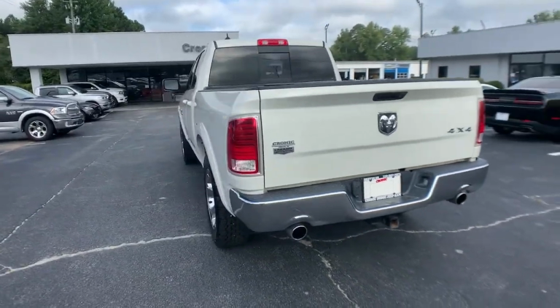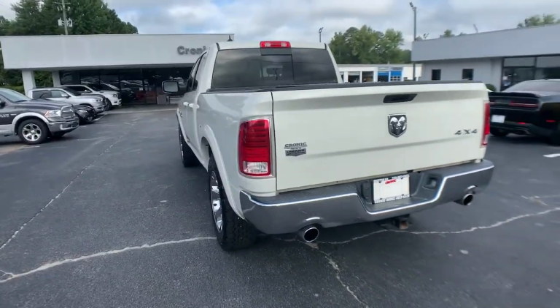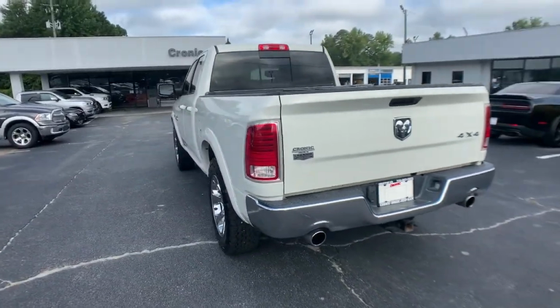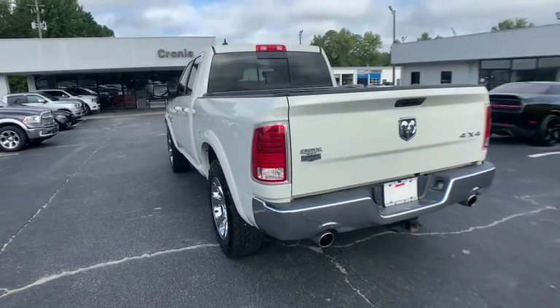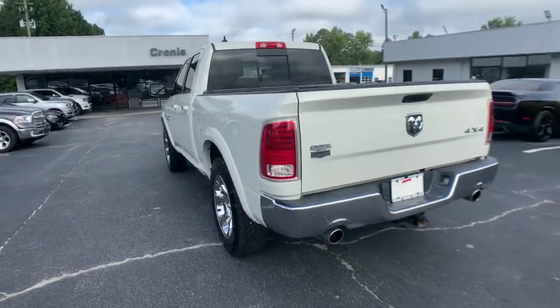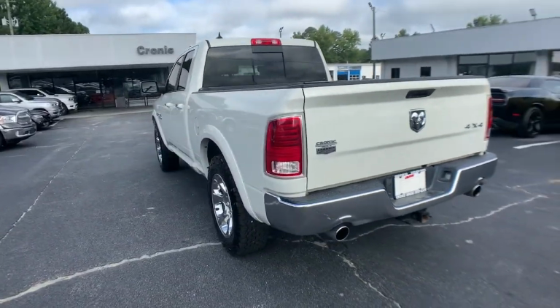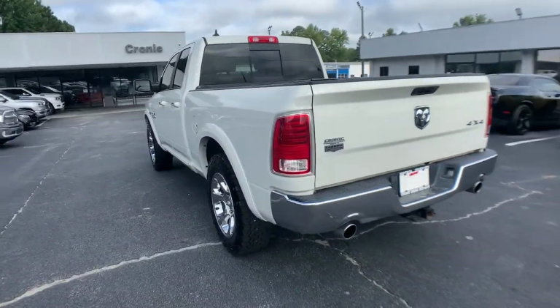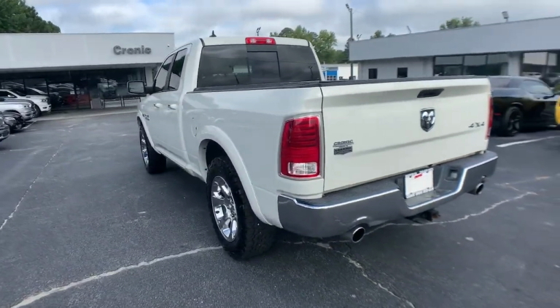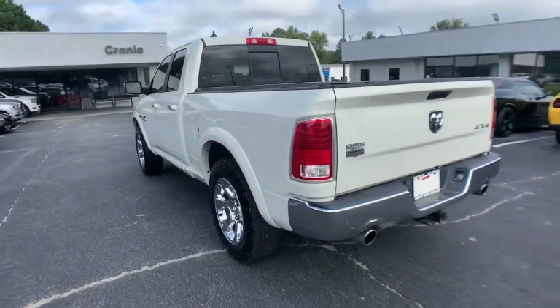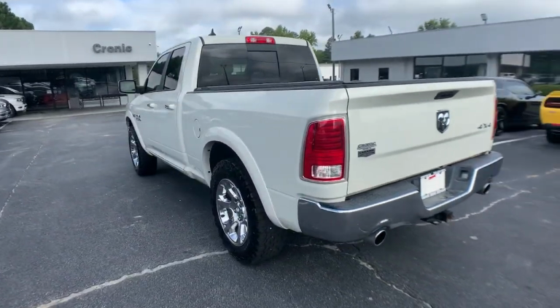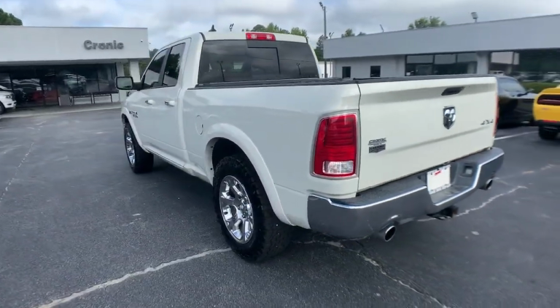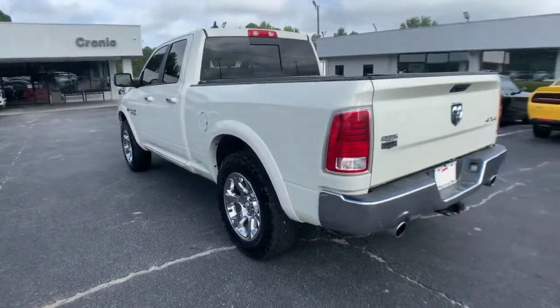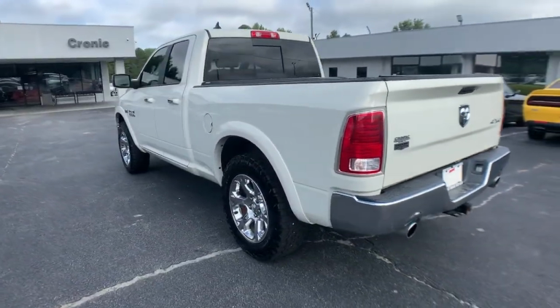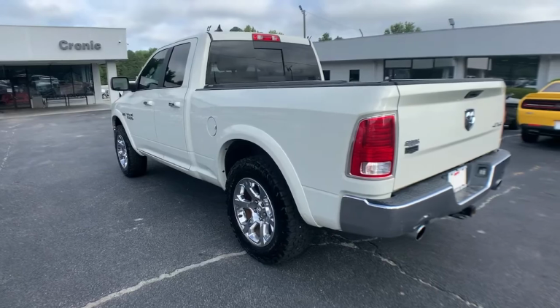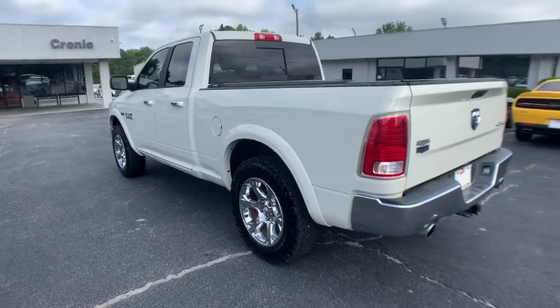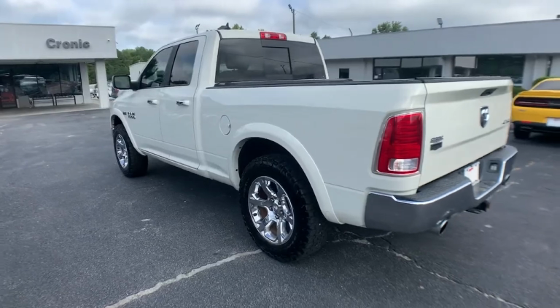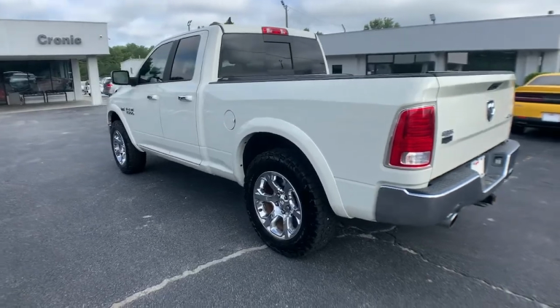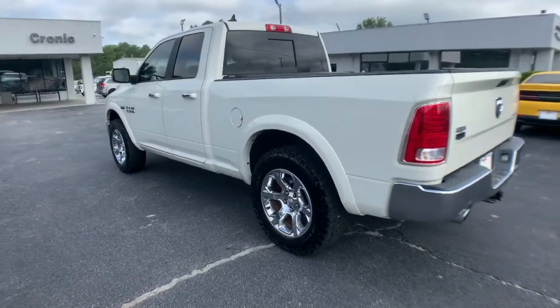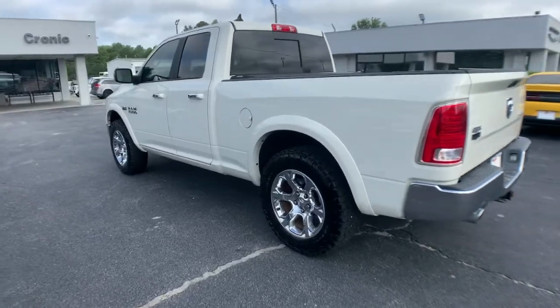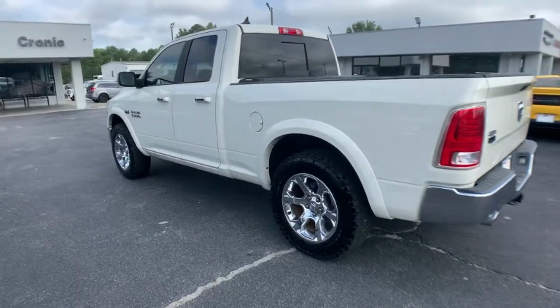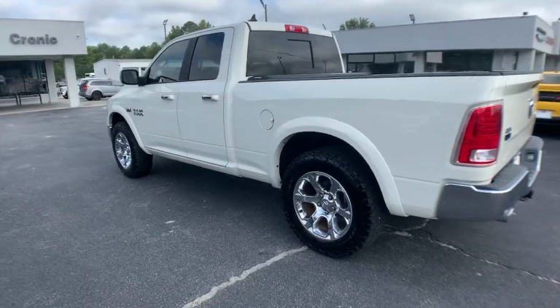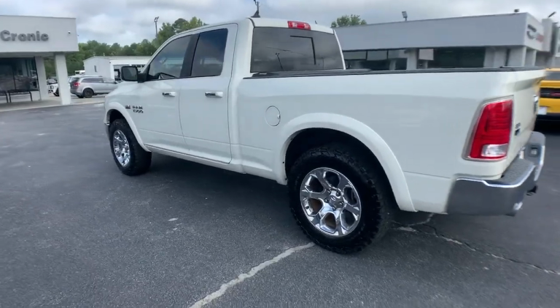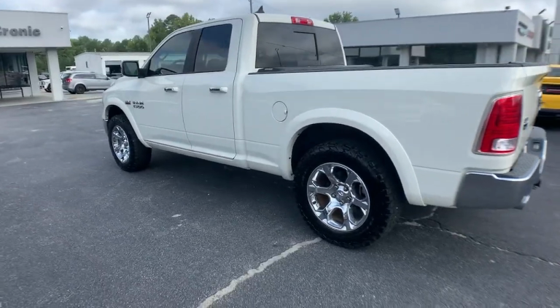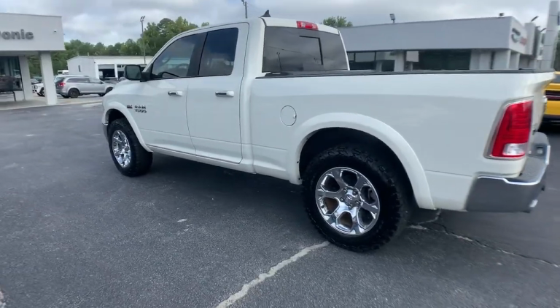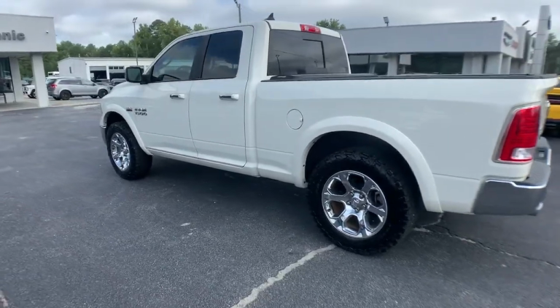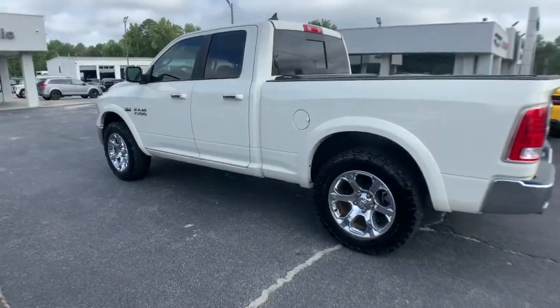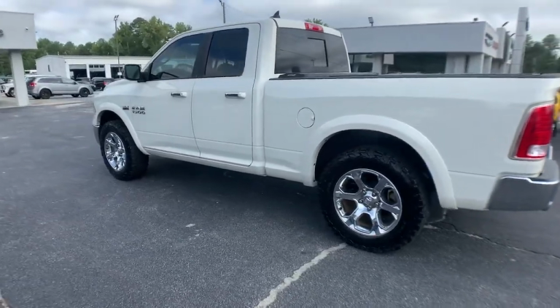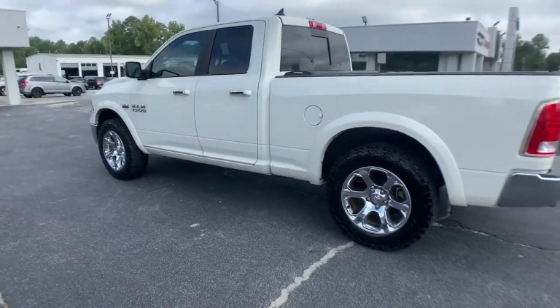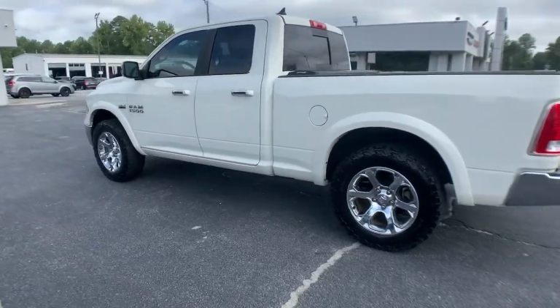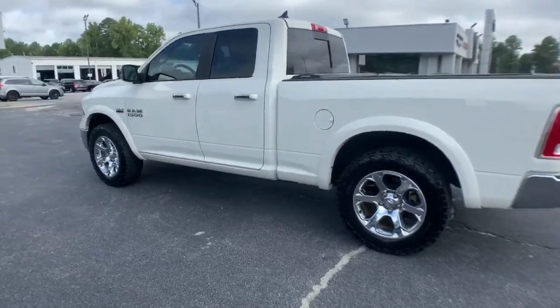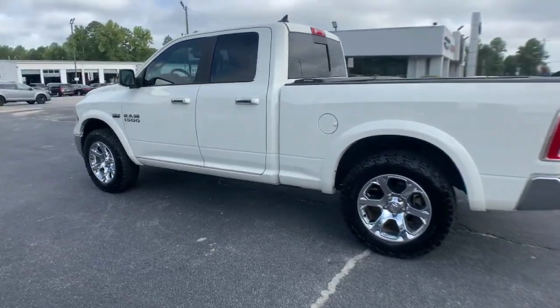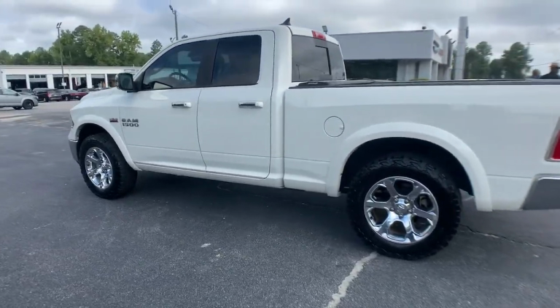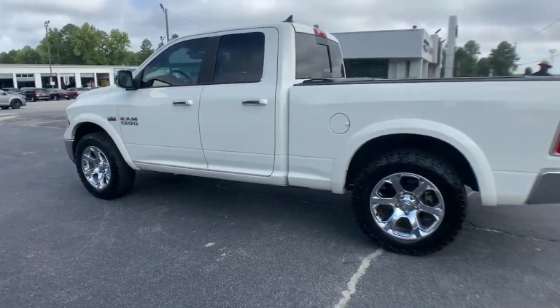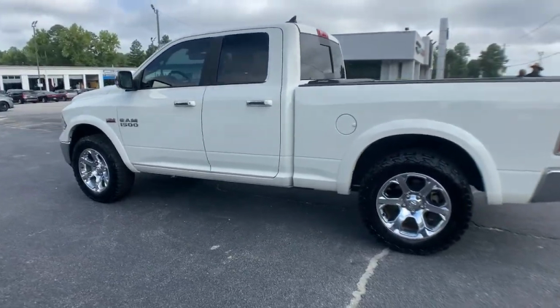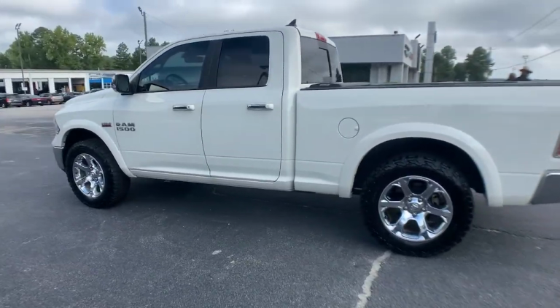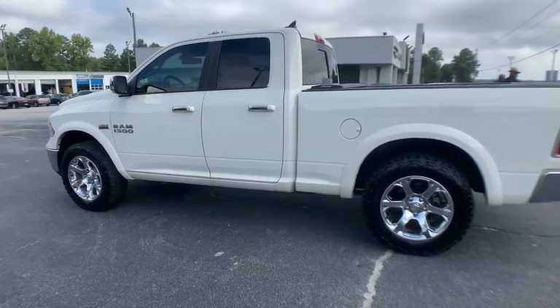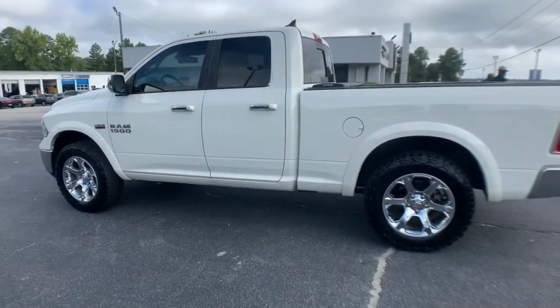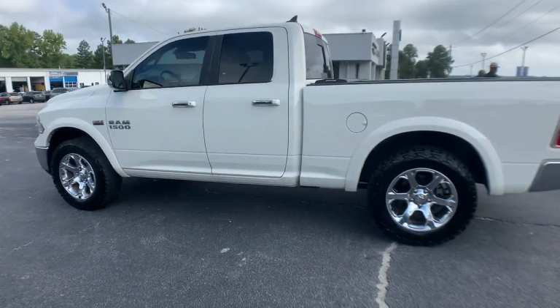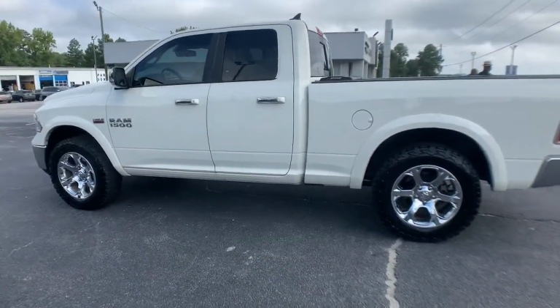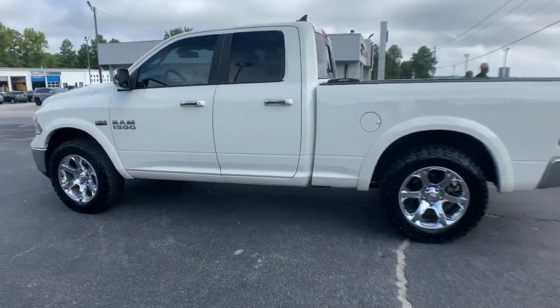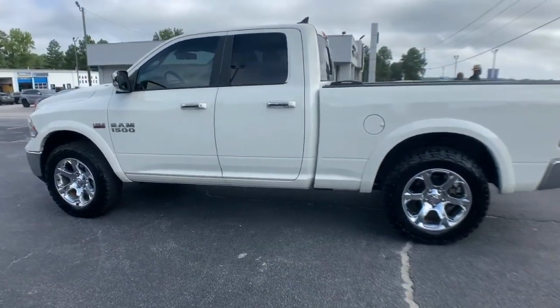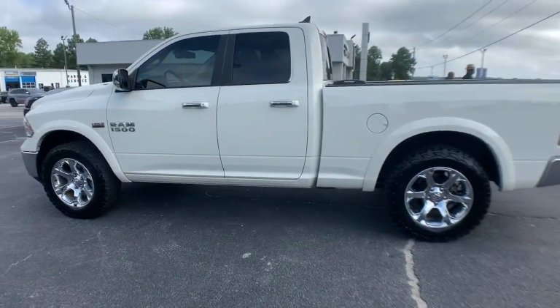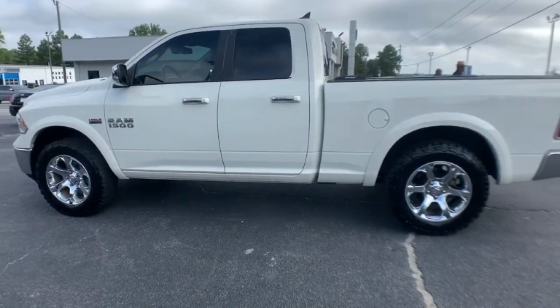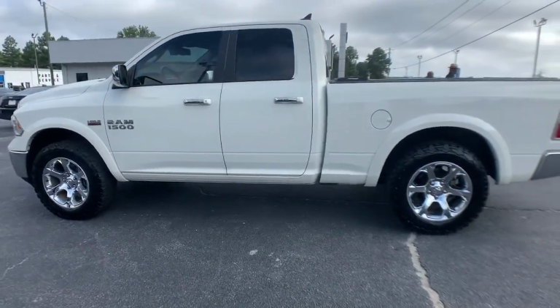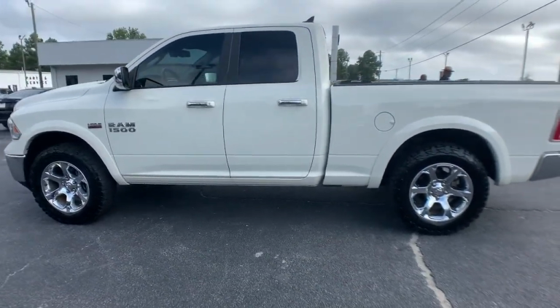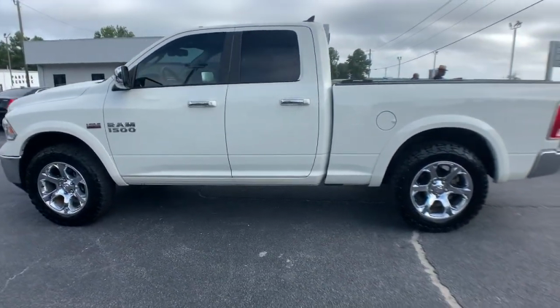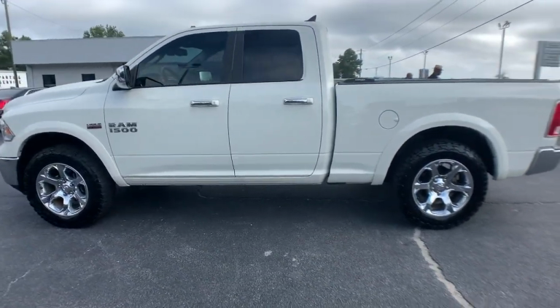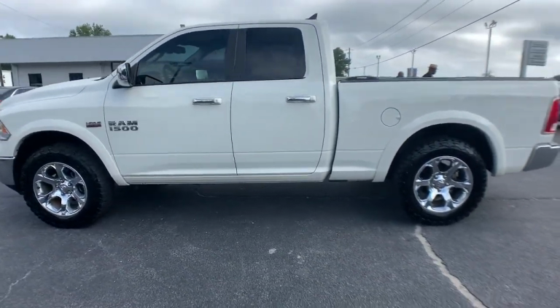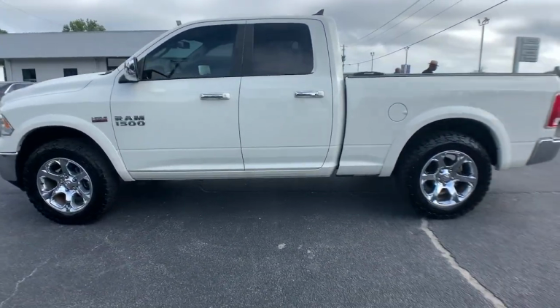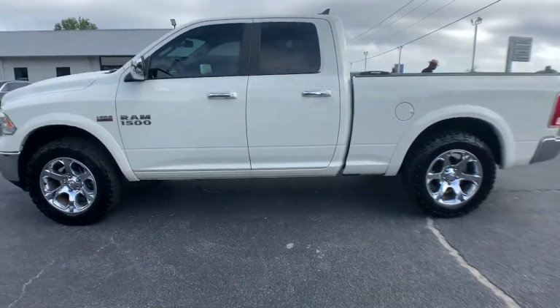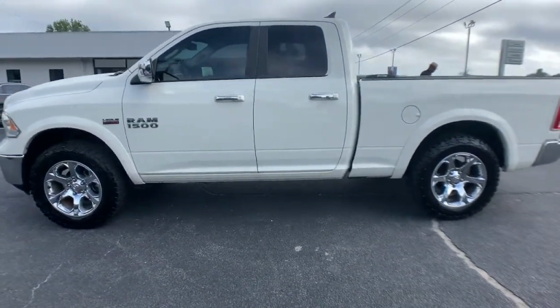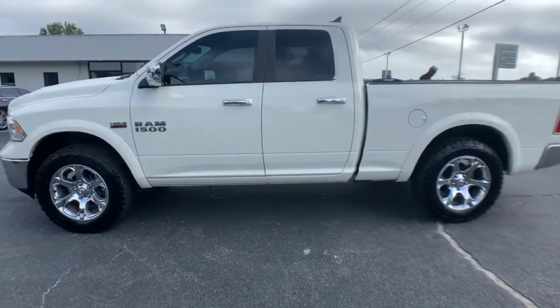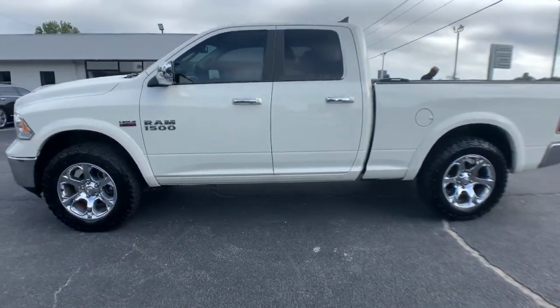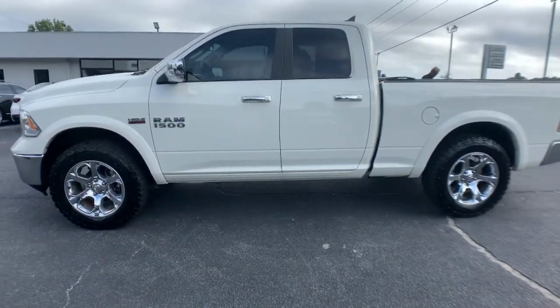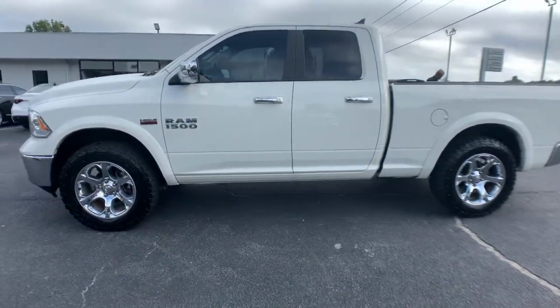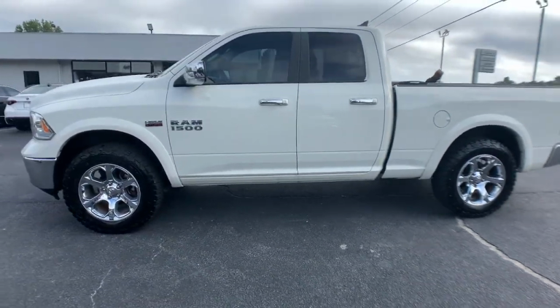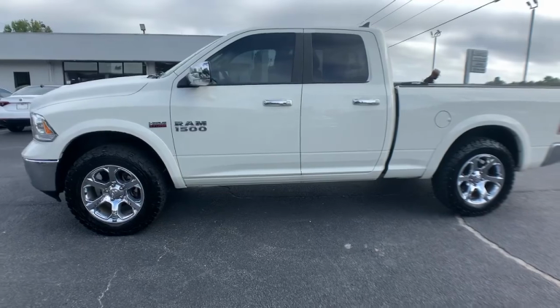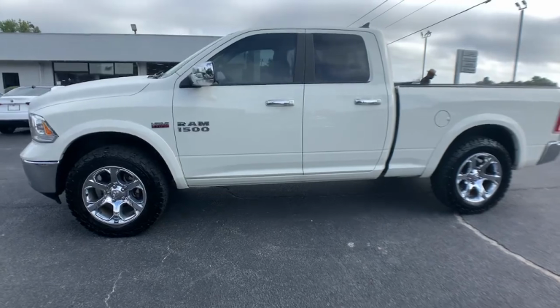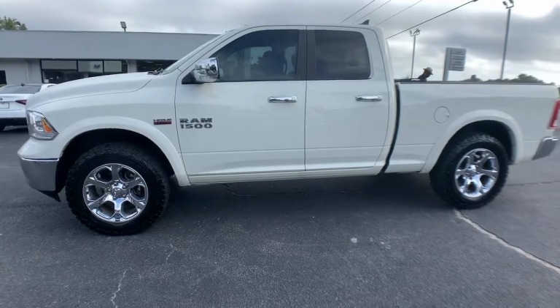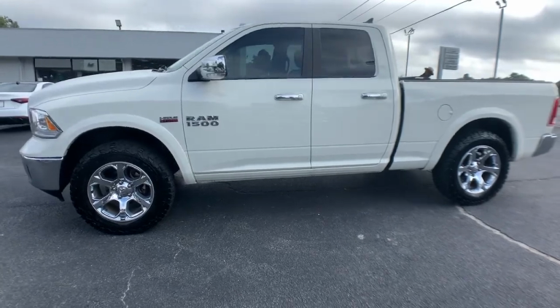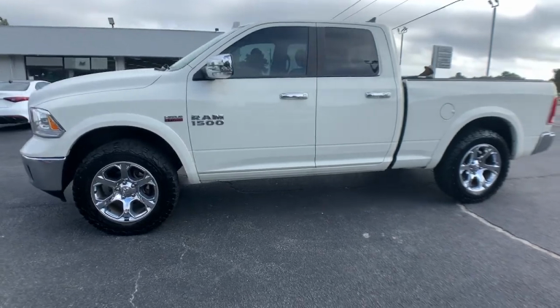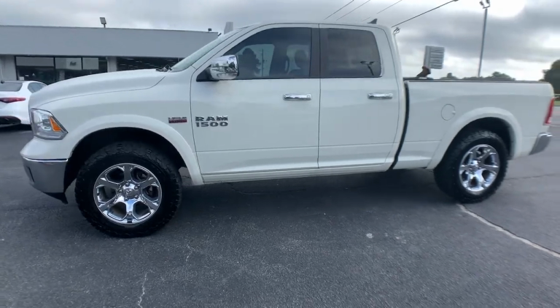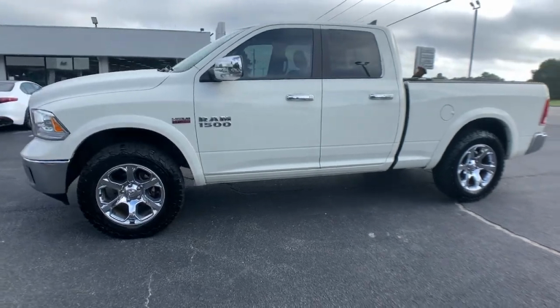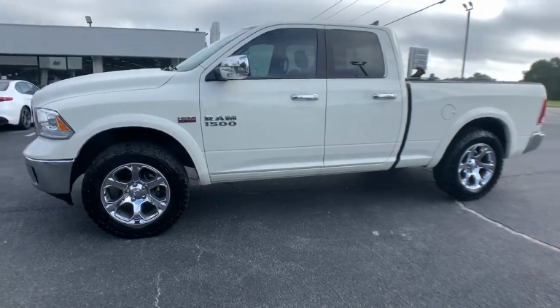Heated mirrors. Relax and enjoy getting the job done right in the strong and dependable Ram 1500. Come in for a test drive.